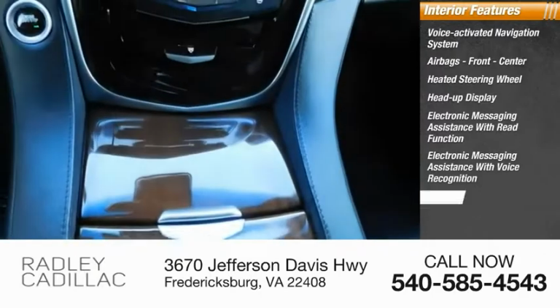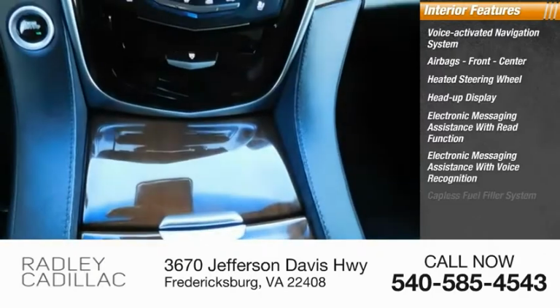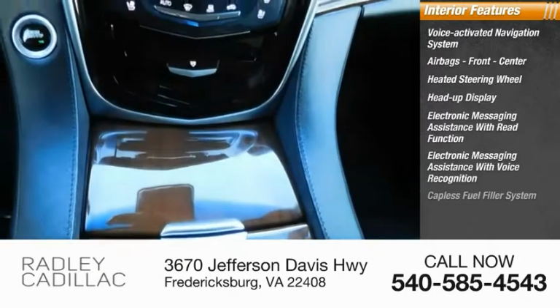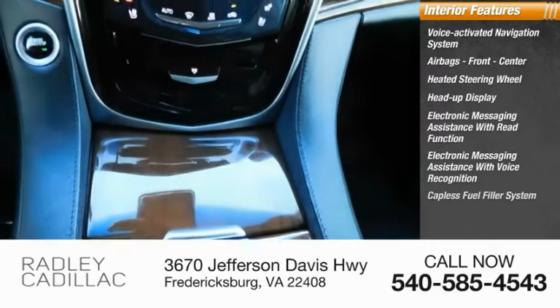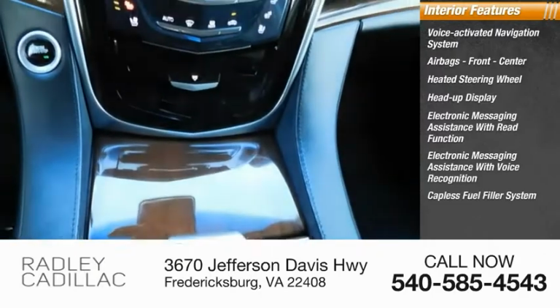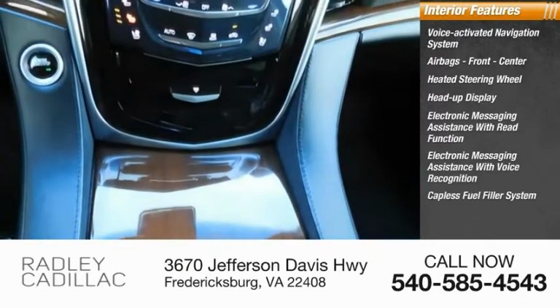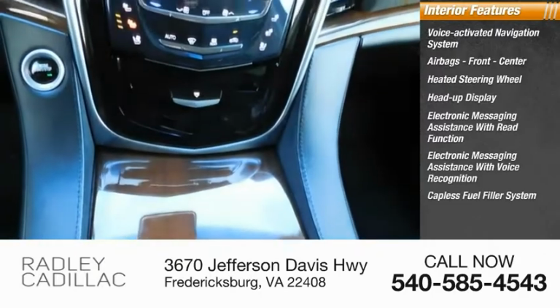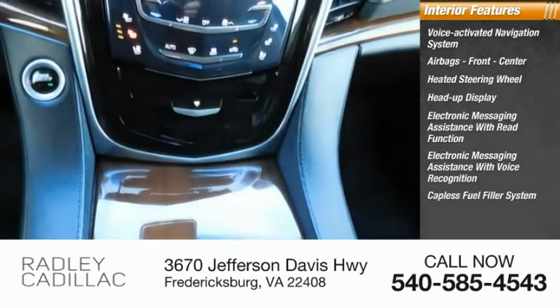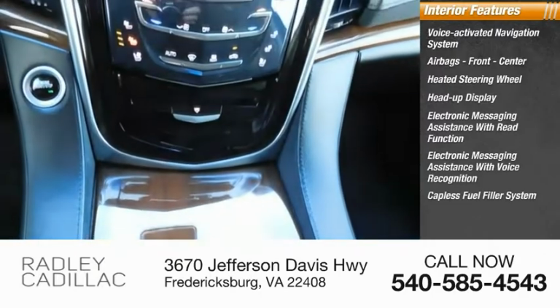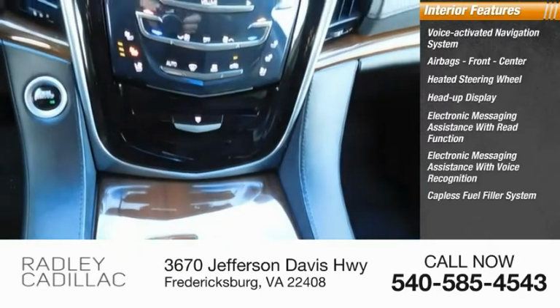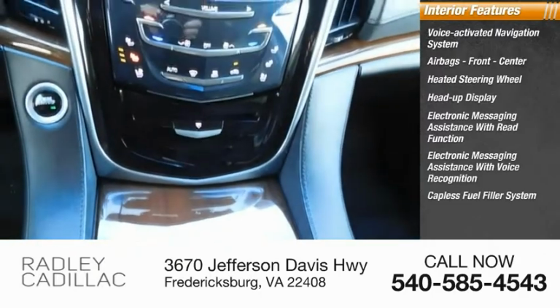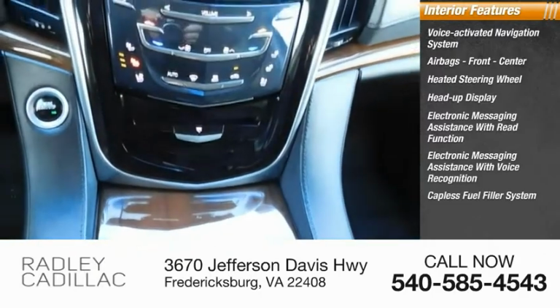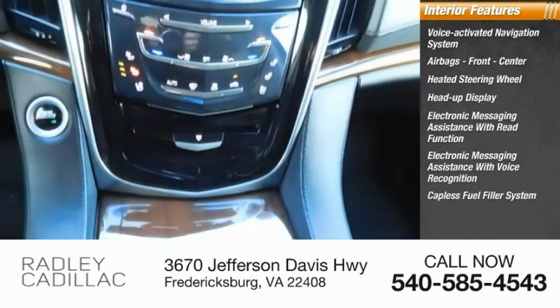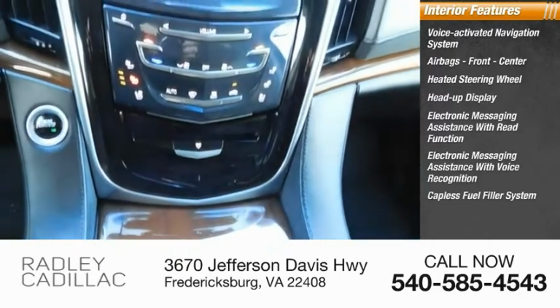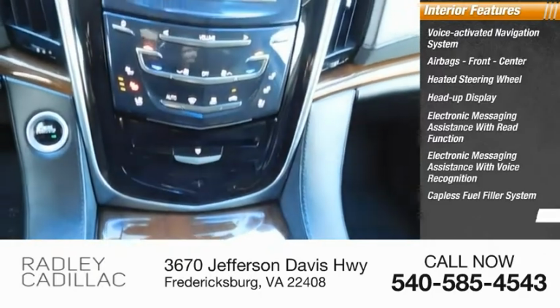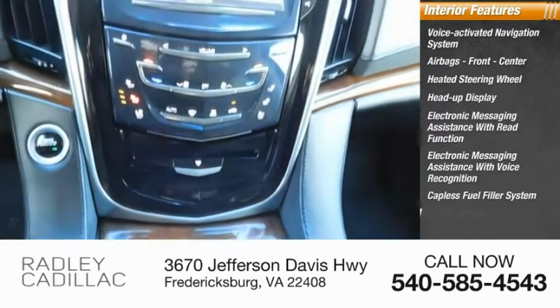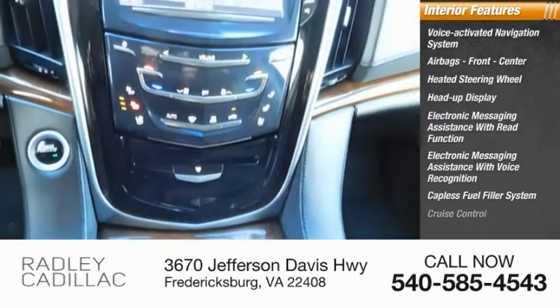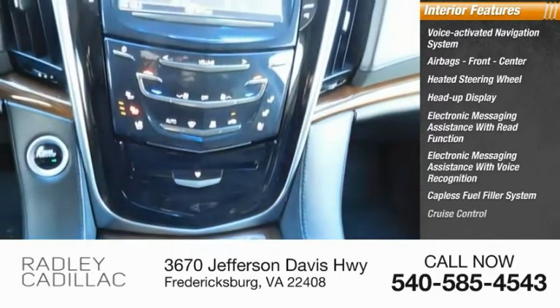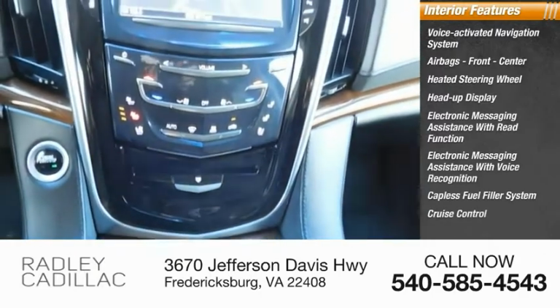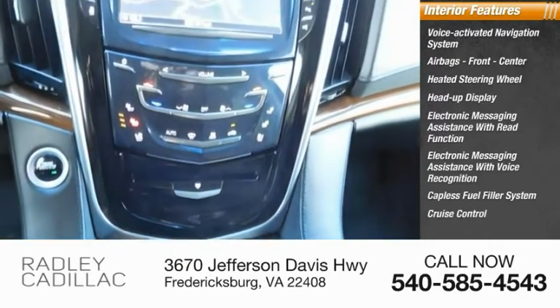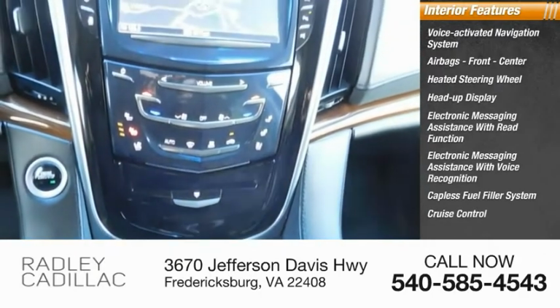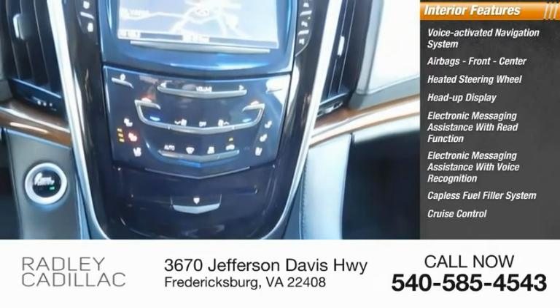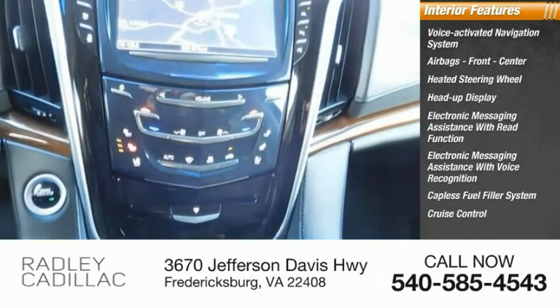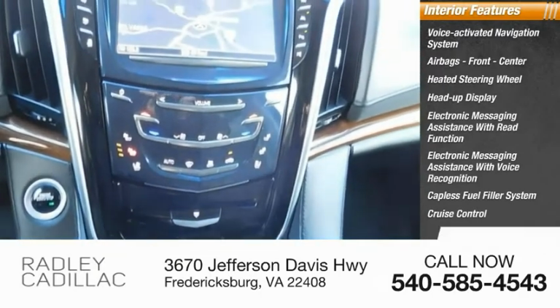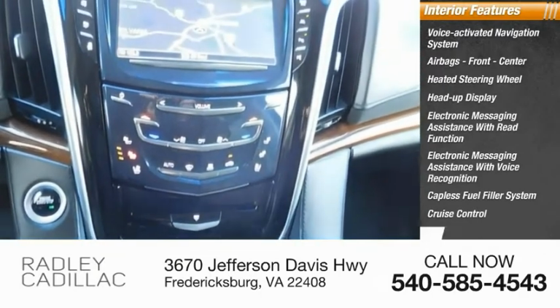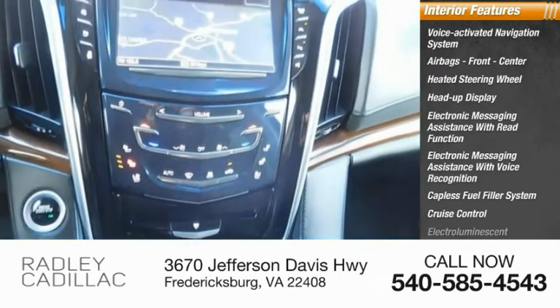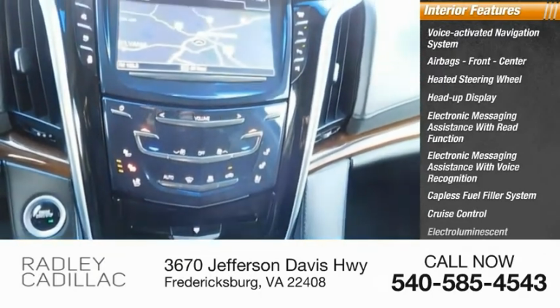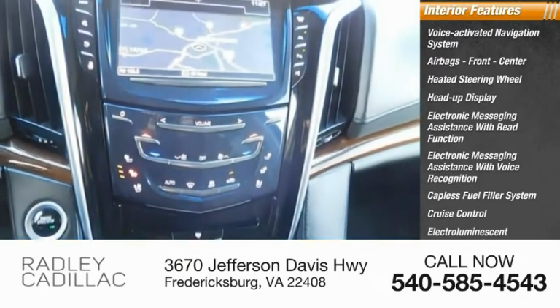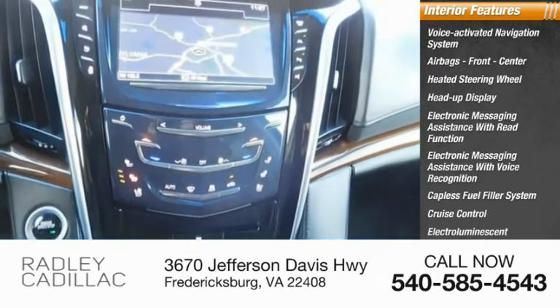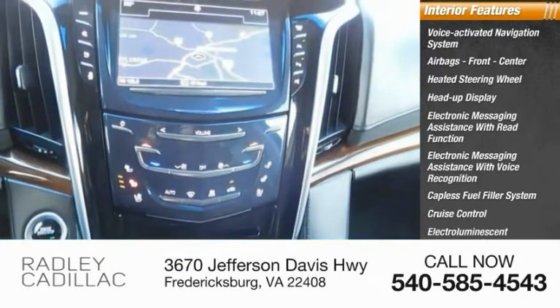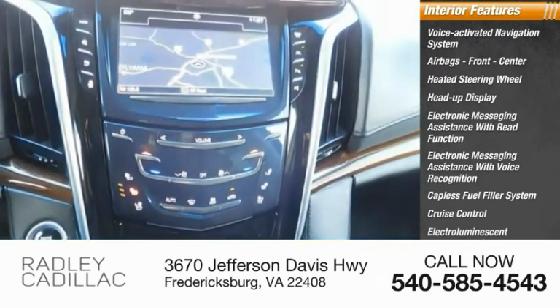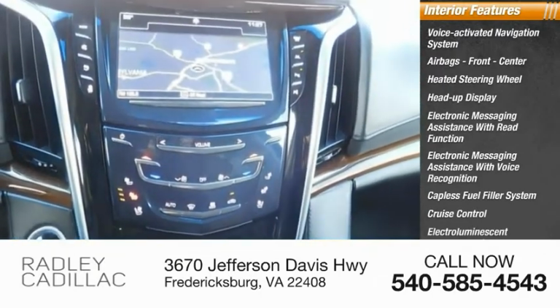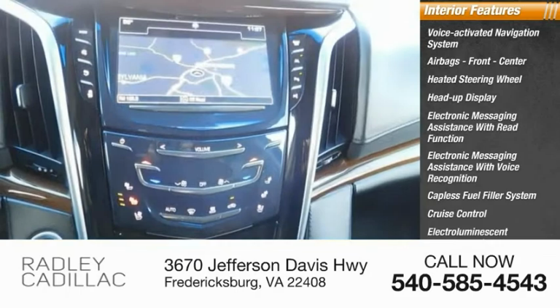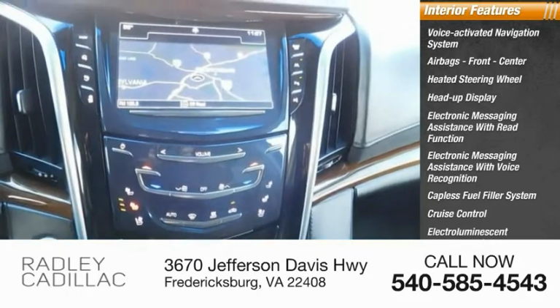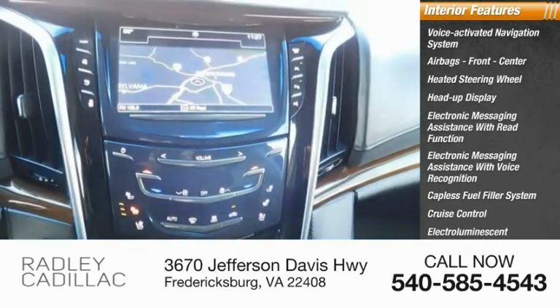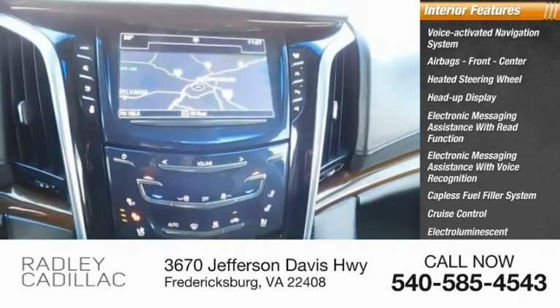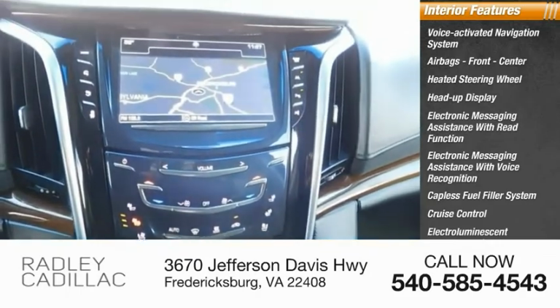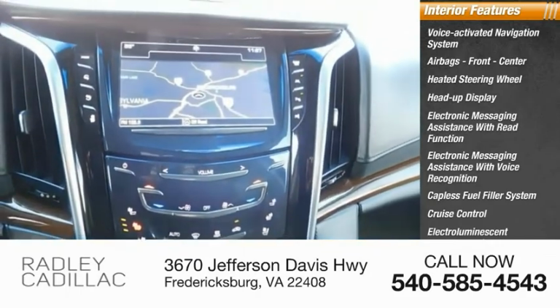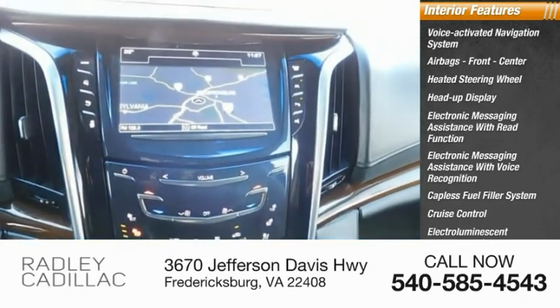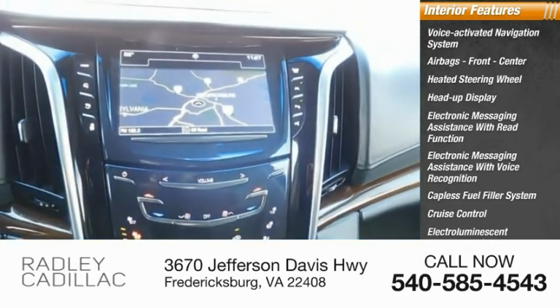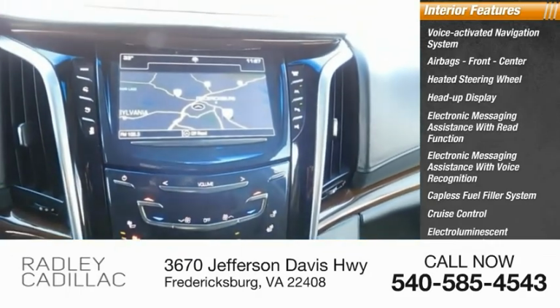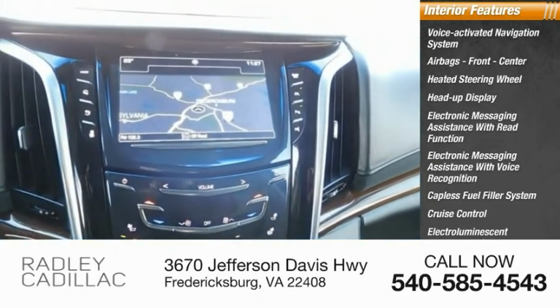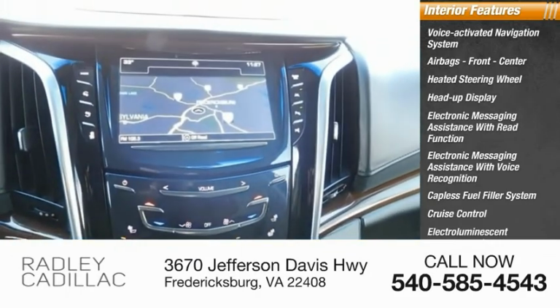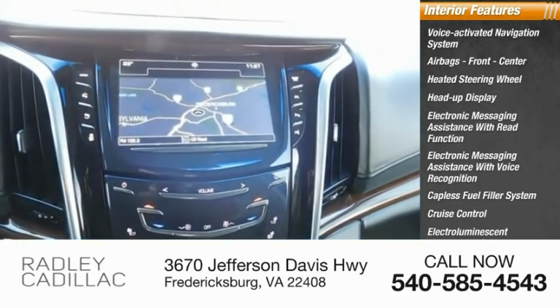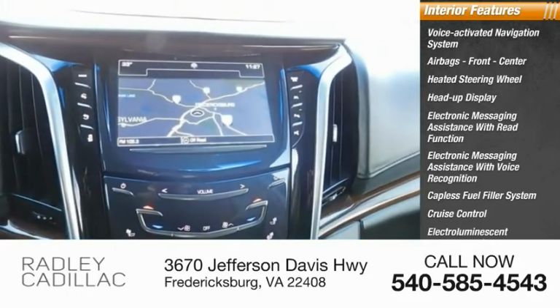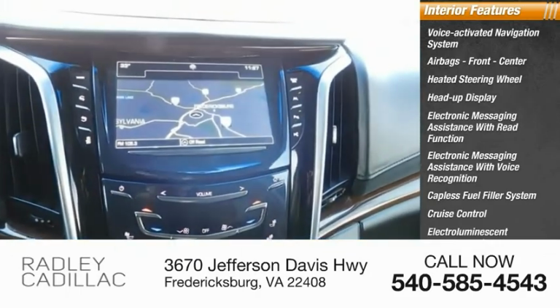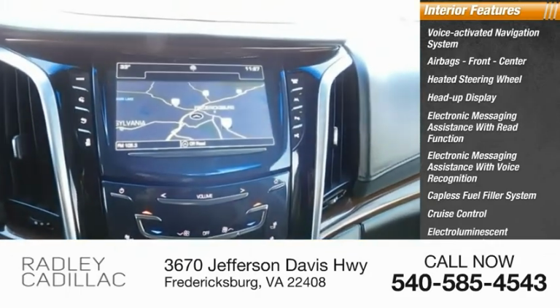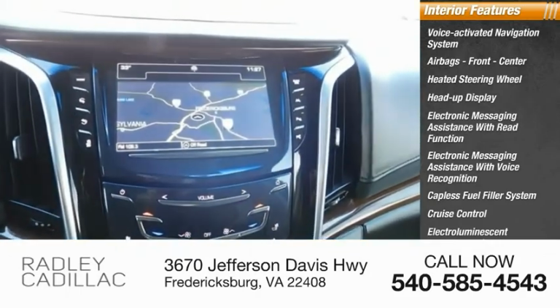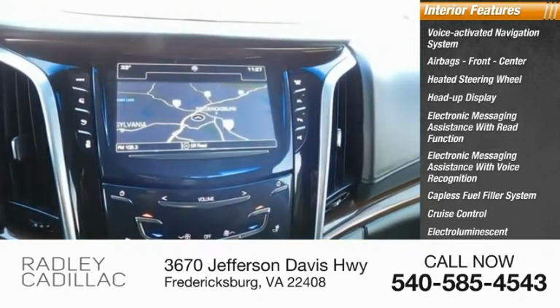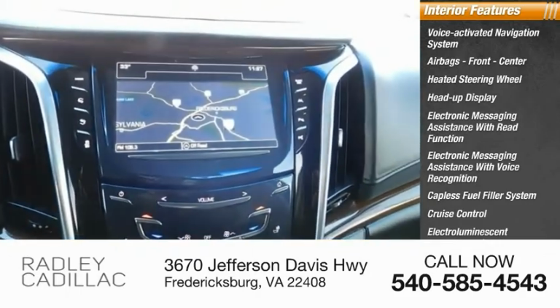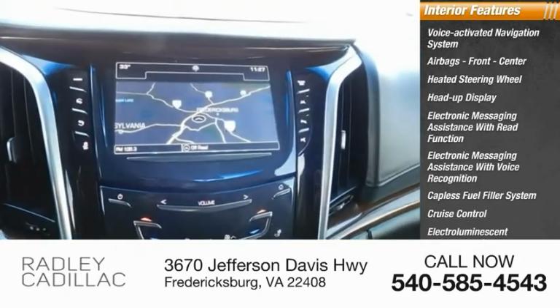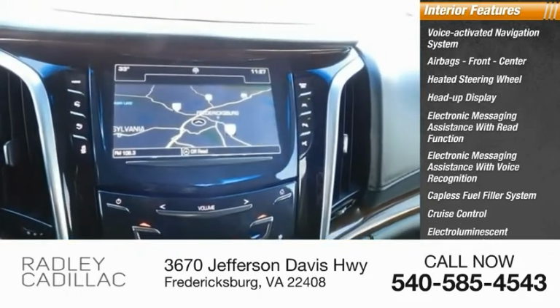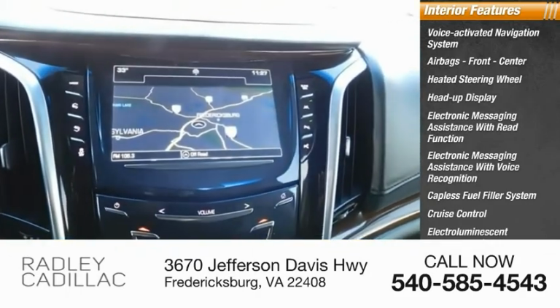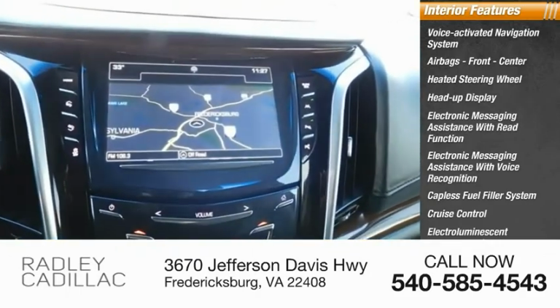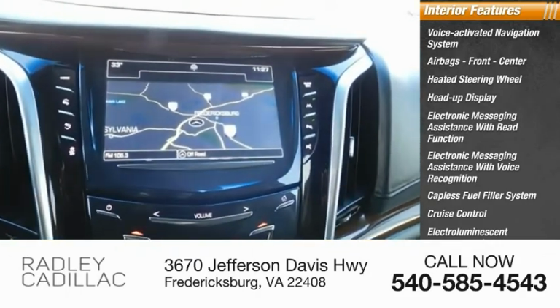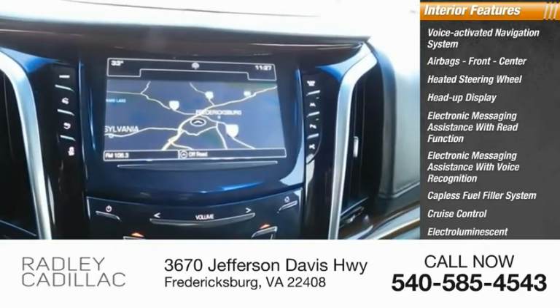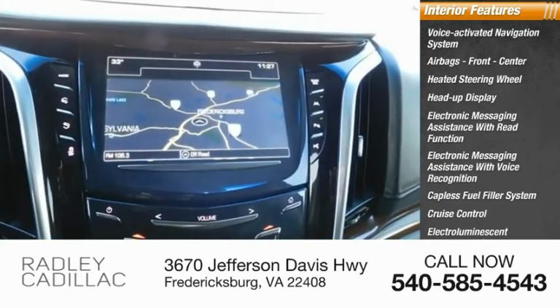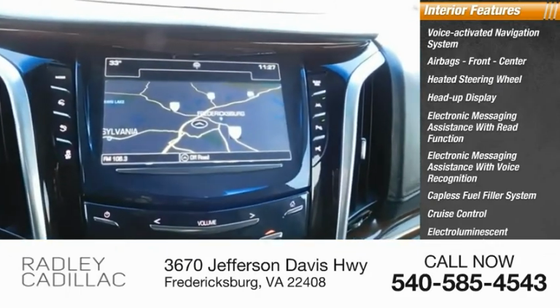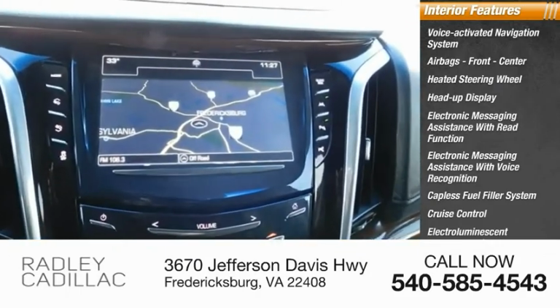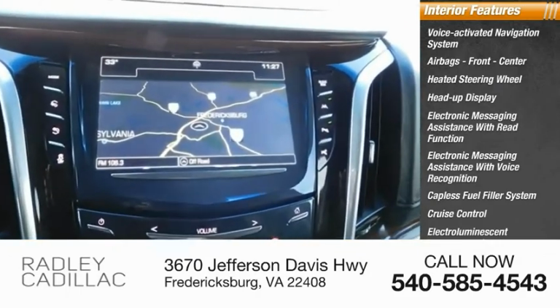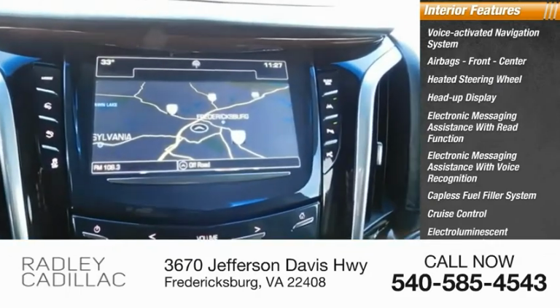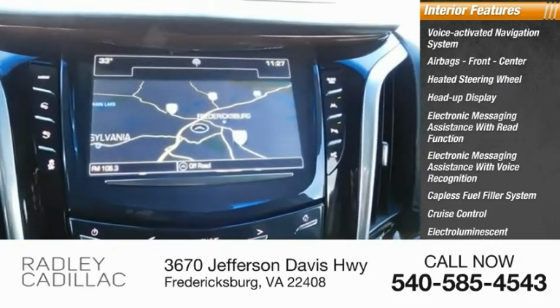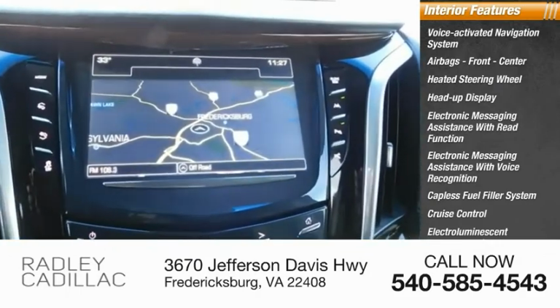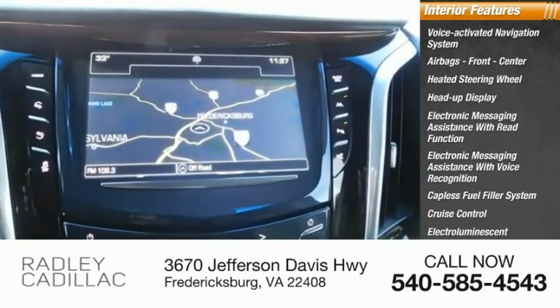Other interior features include a capless fuel filler system, cruise control, electro-illuminescent instrumentation, and a cargo area 12-volt power outlet.